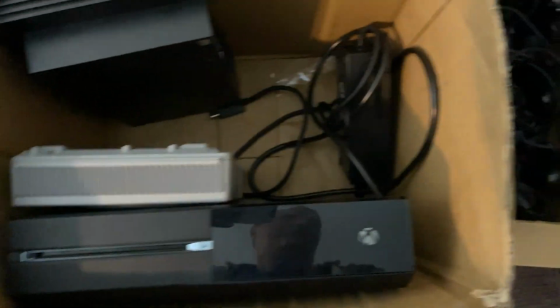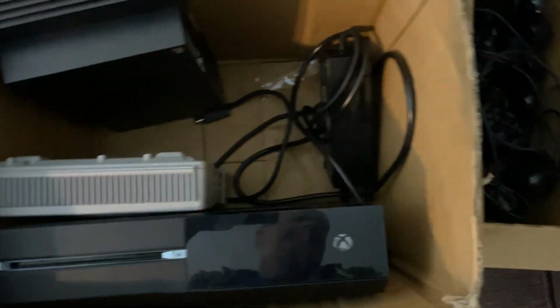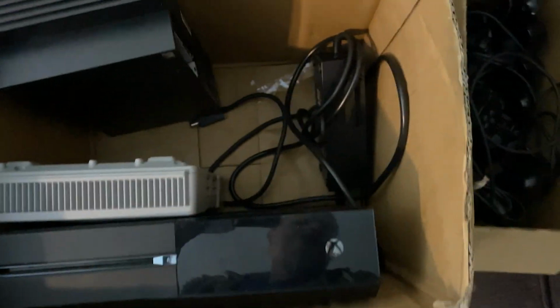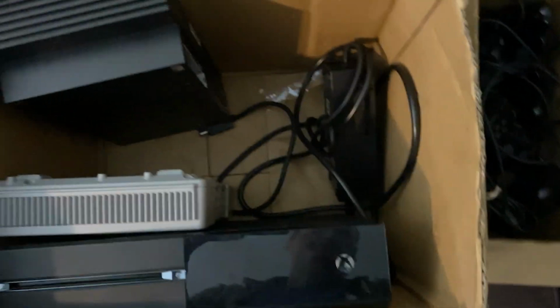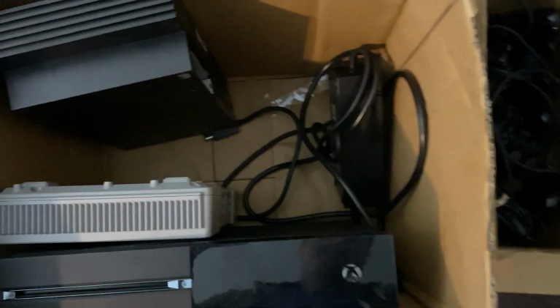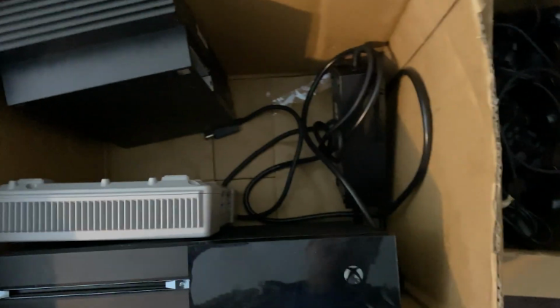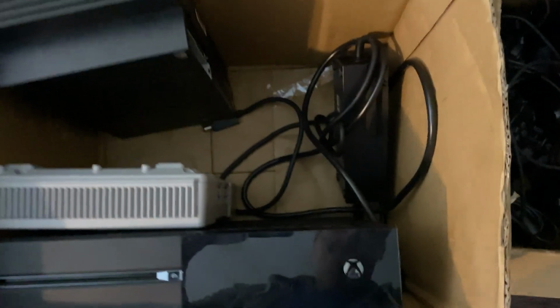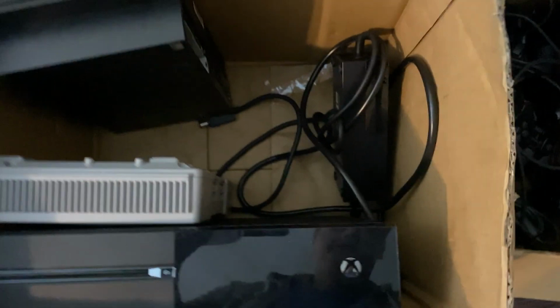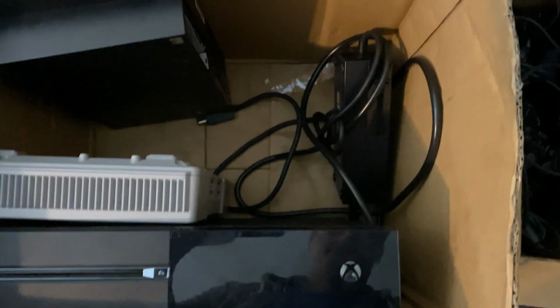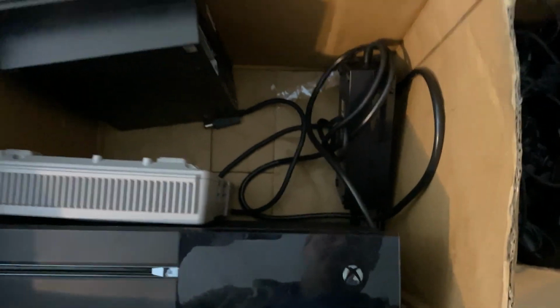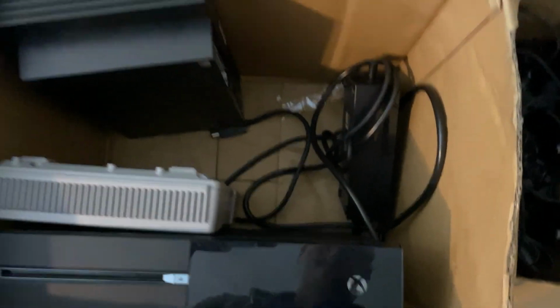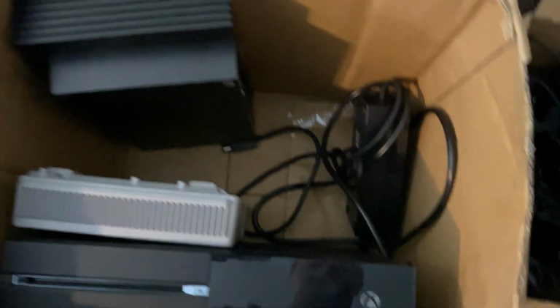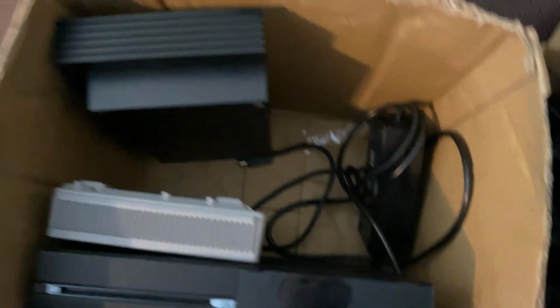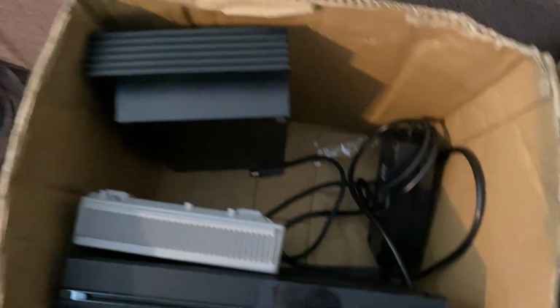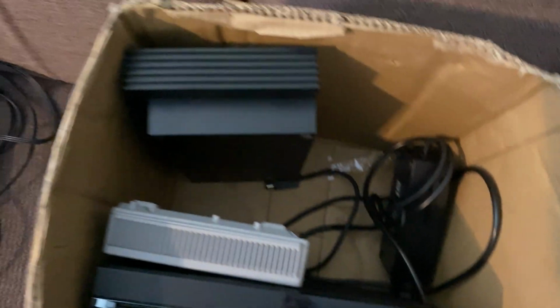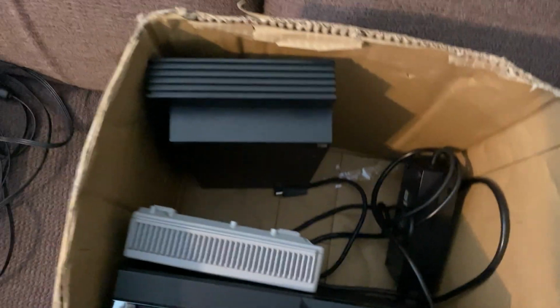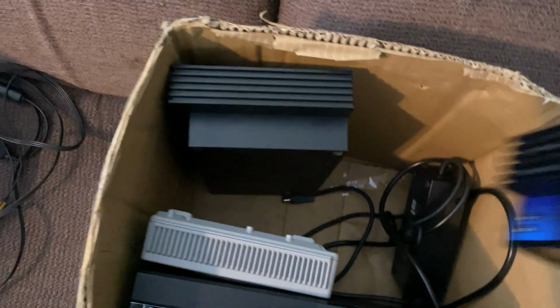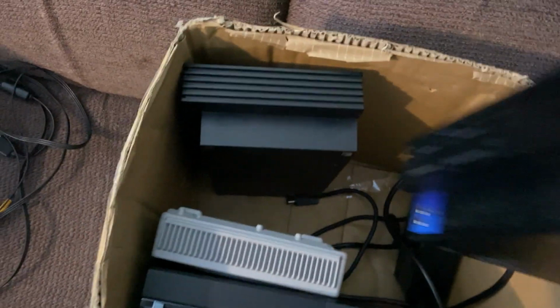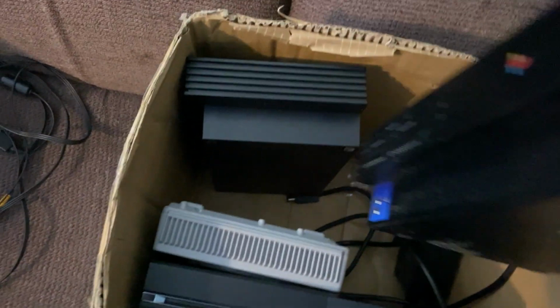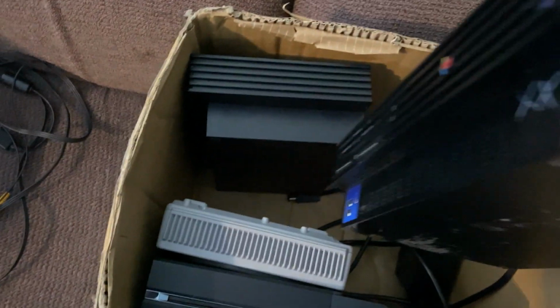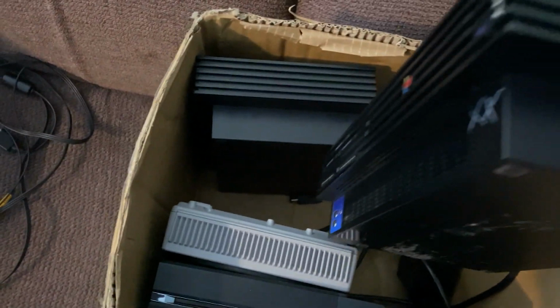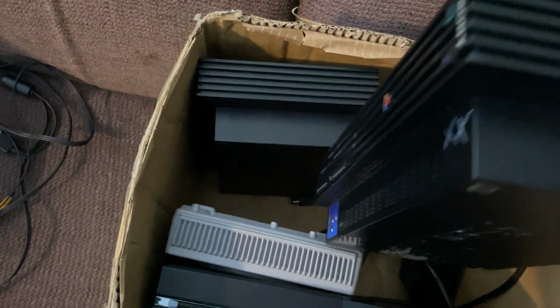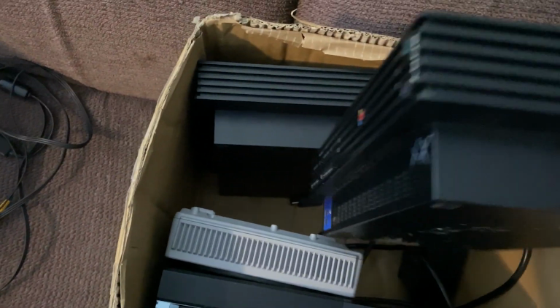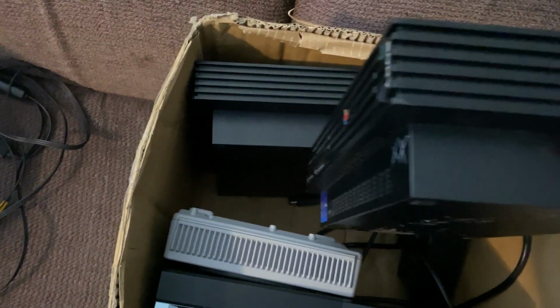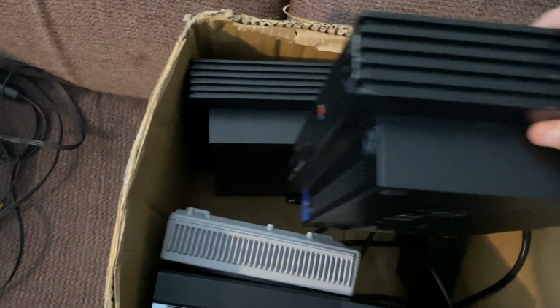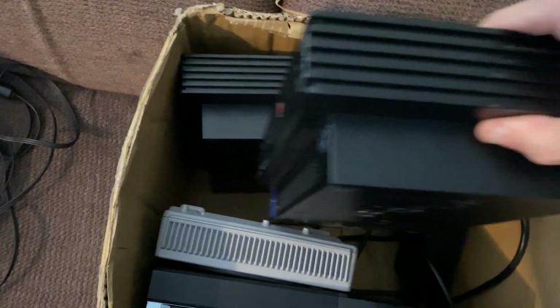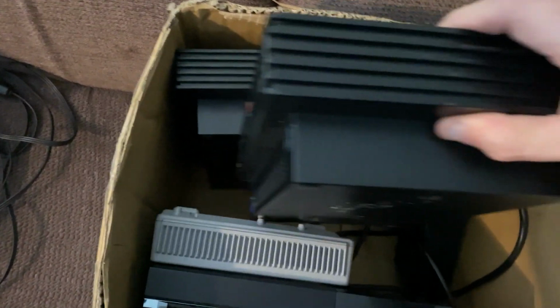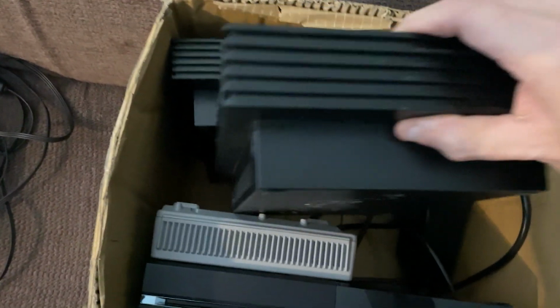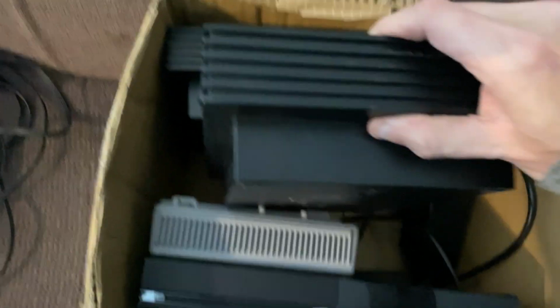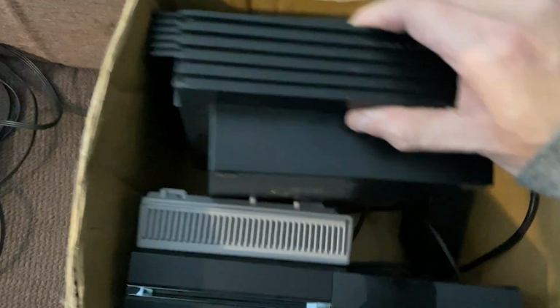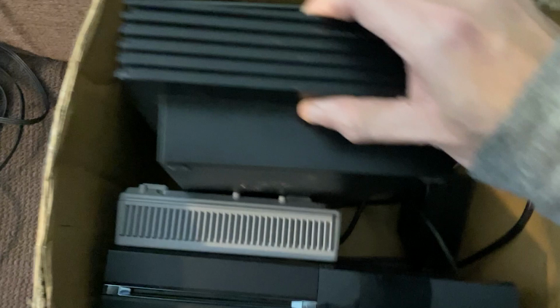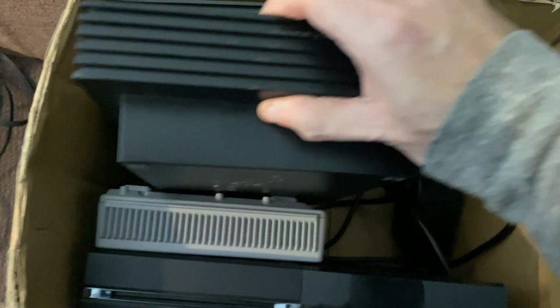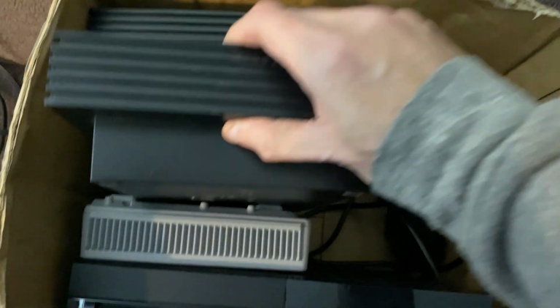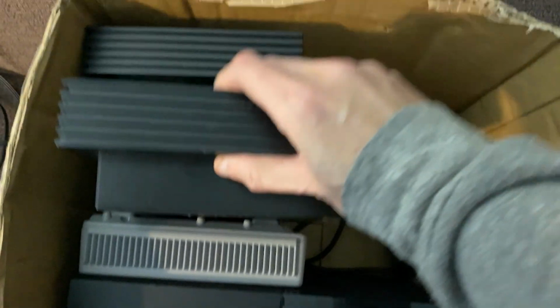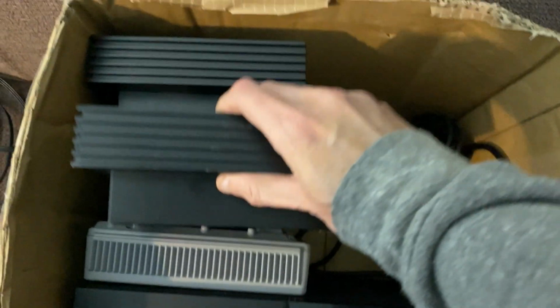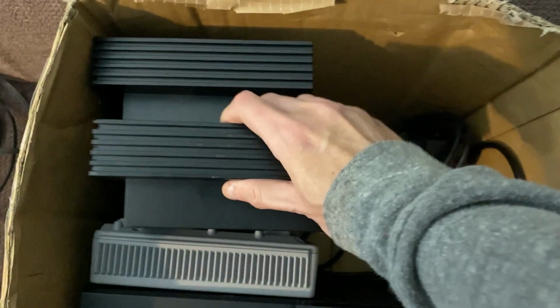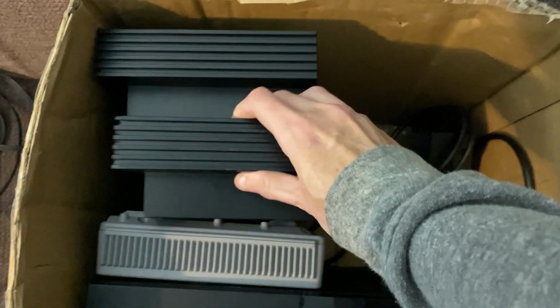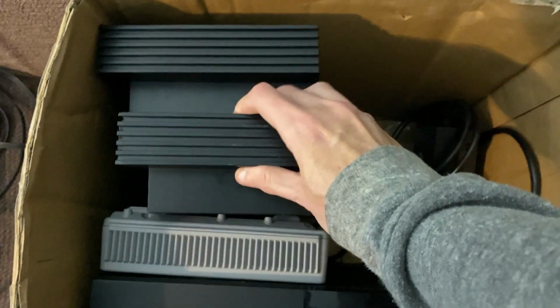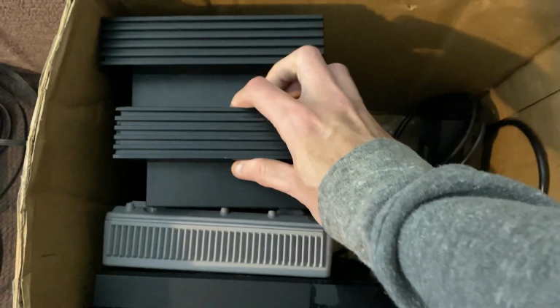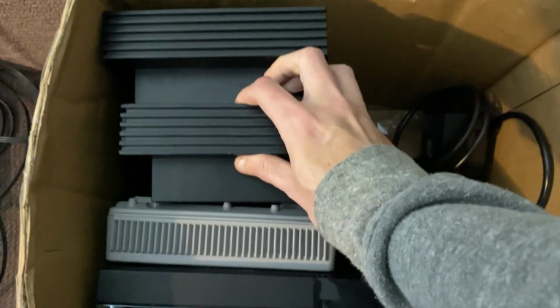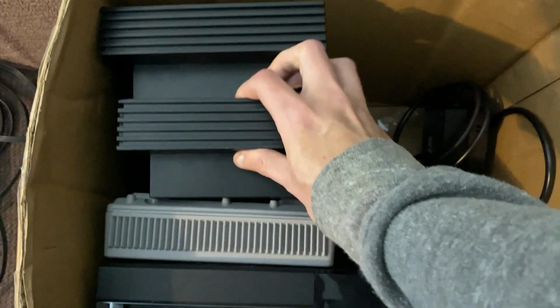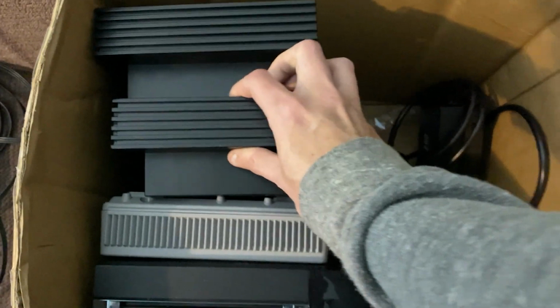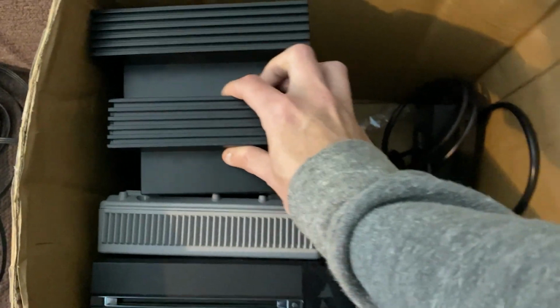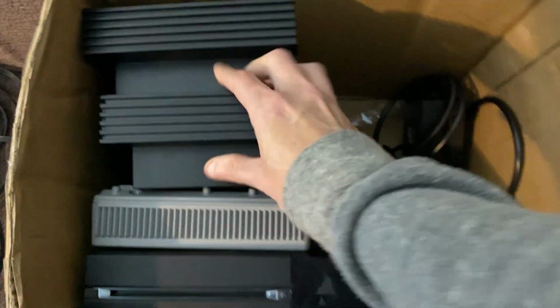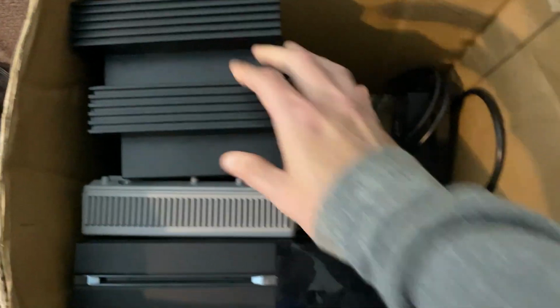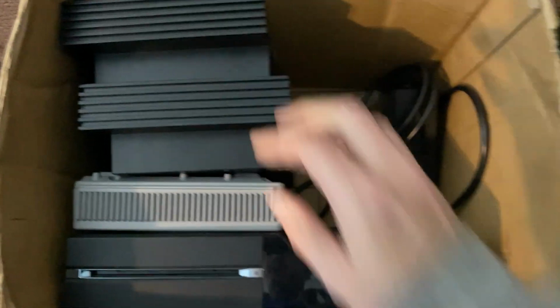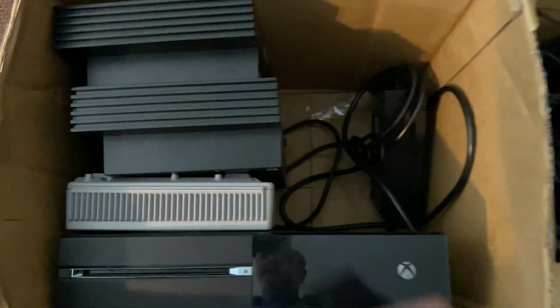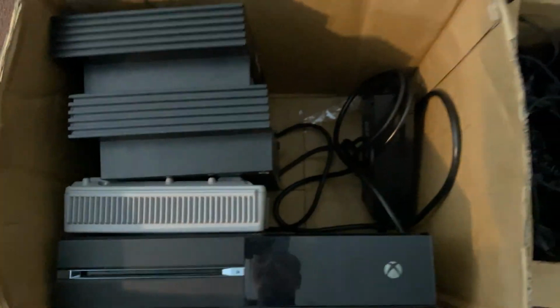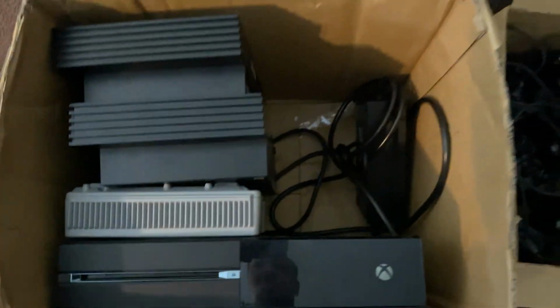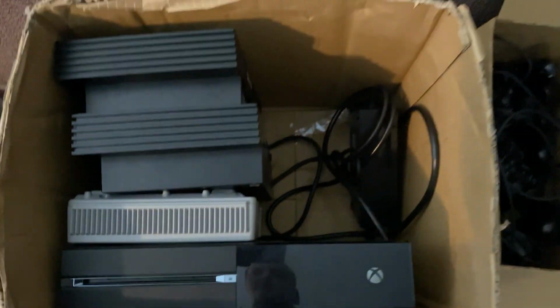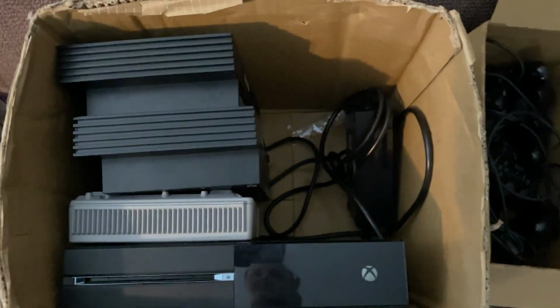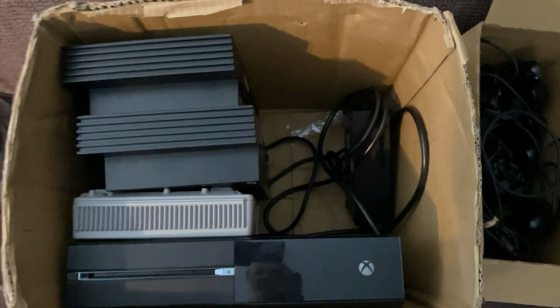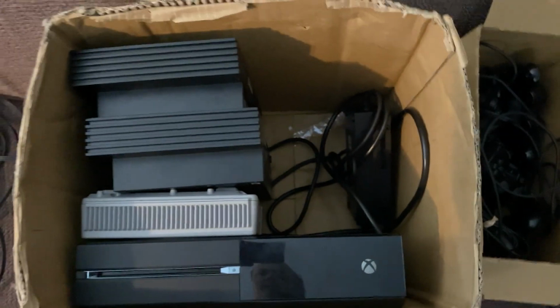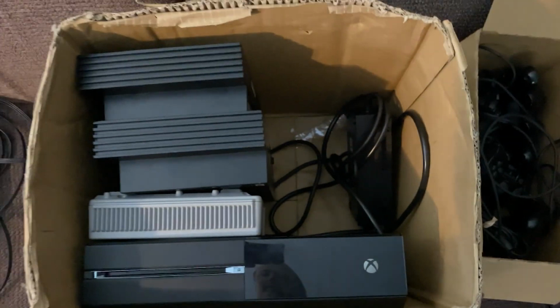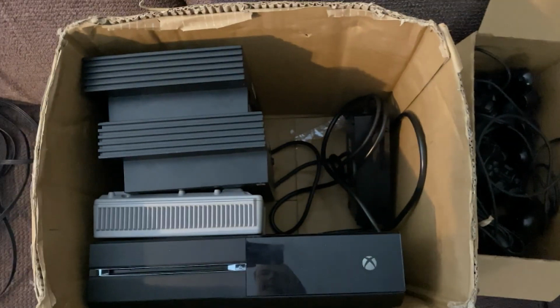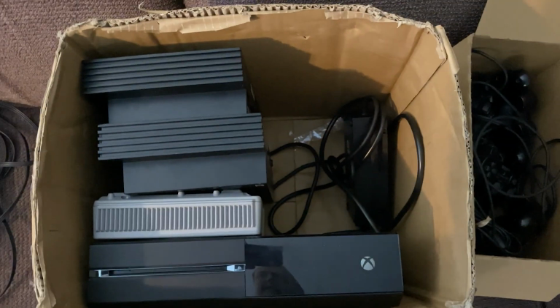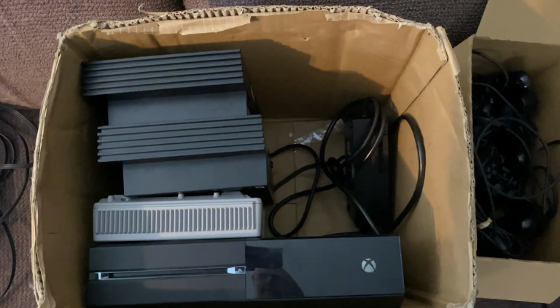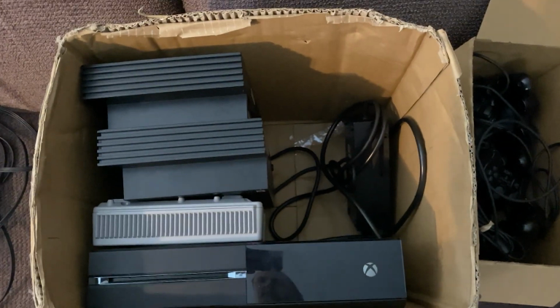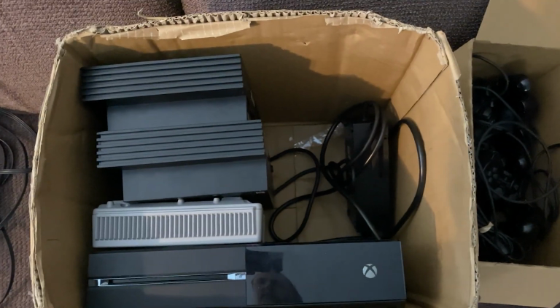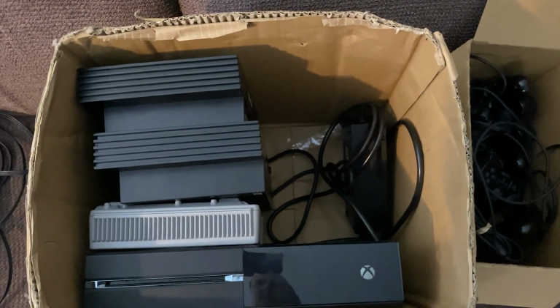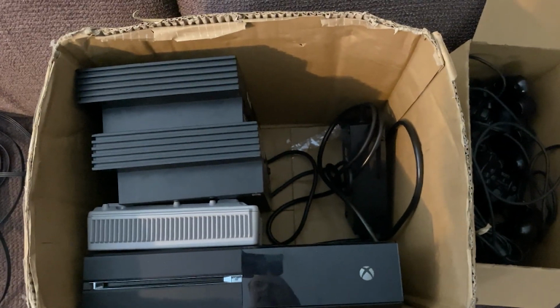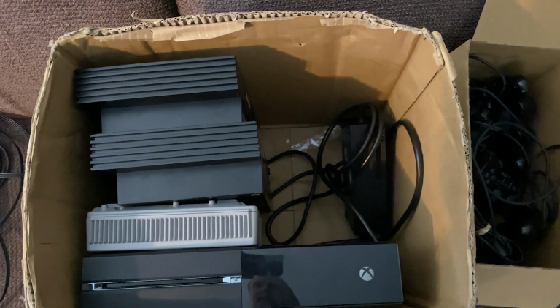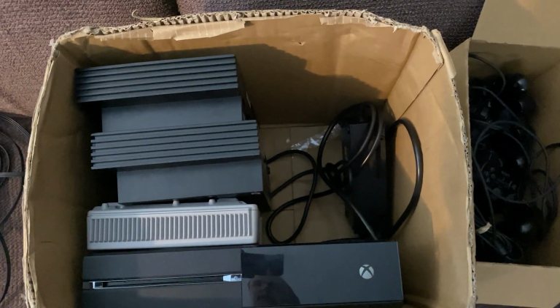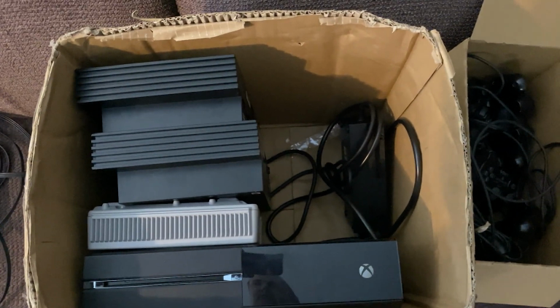Anyway, these were just some of my recent pickups that I grabbed and thought I would share right here on the channel.